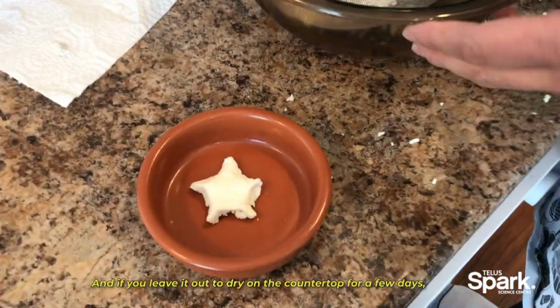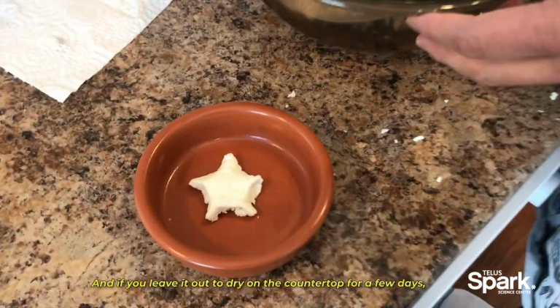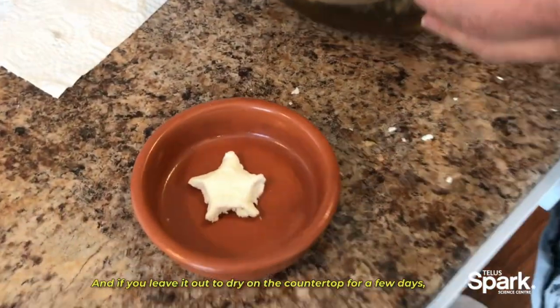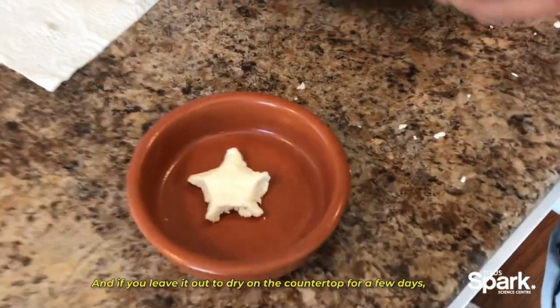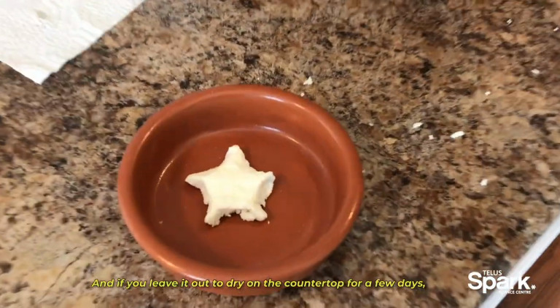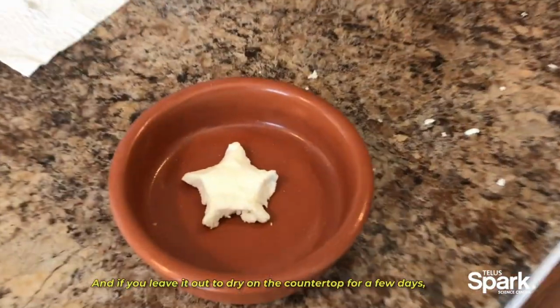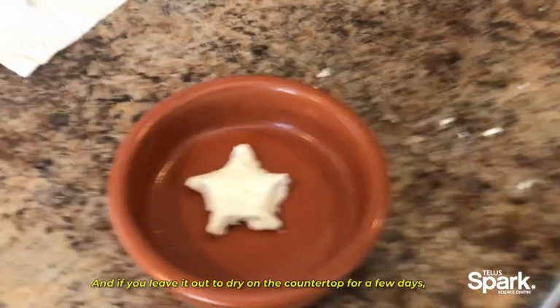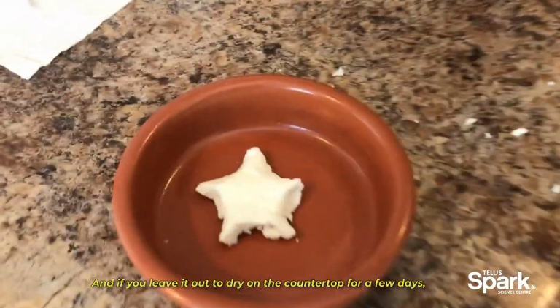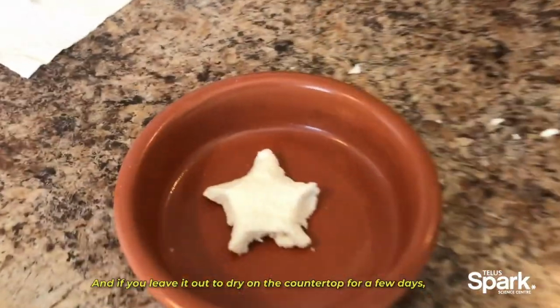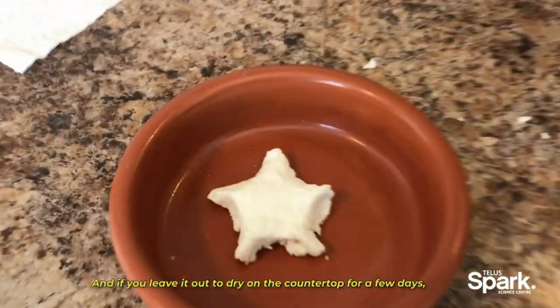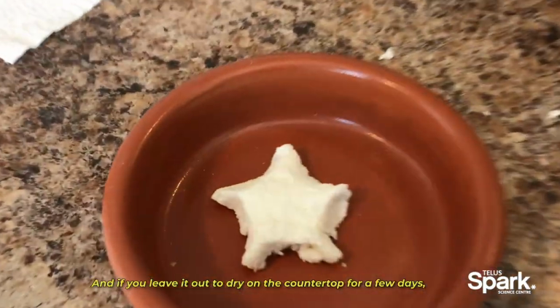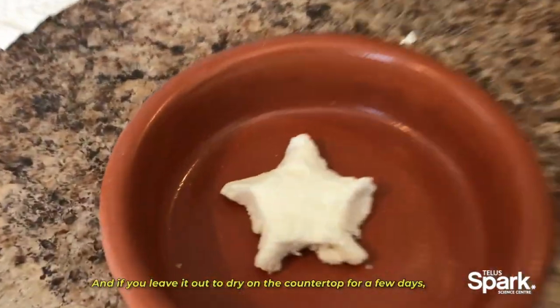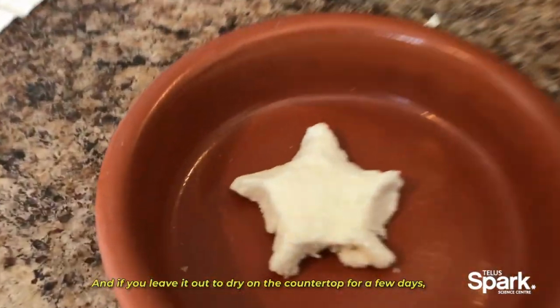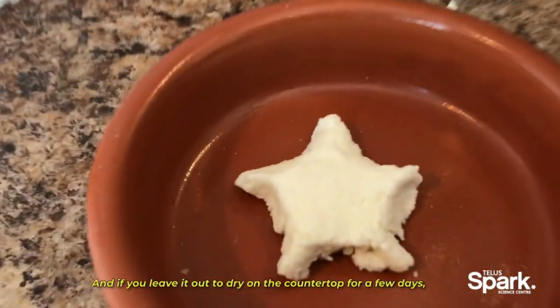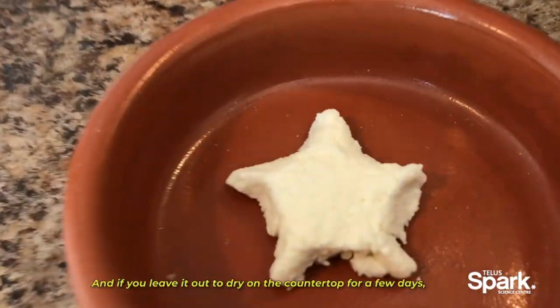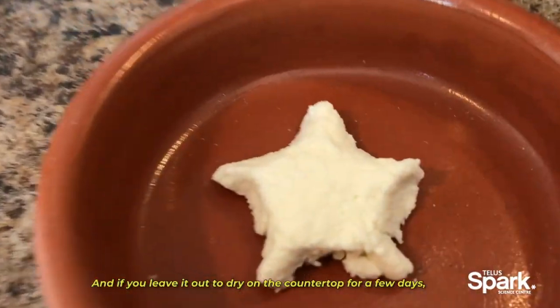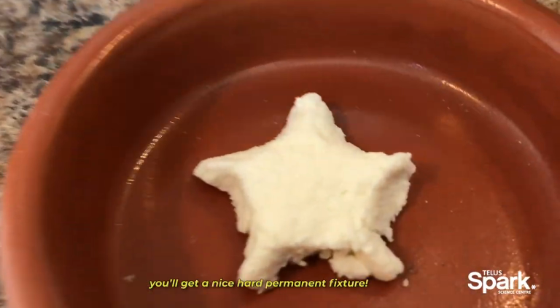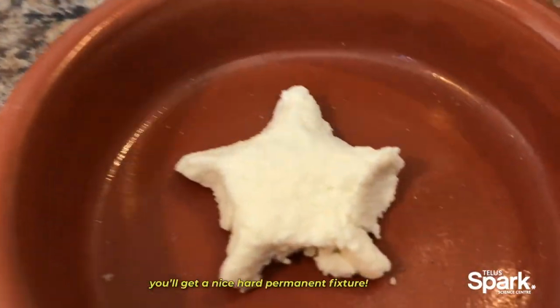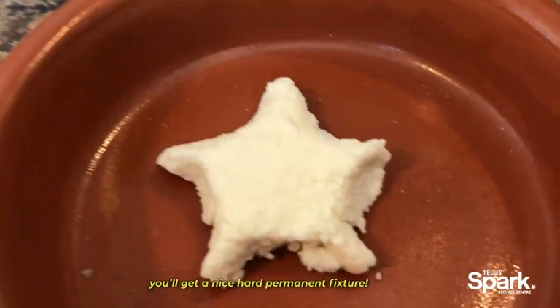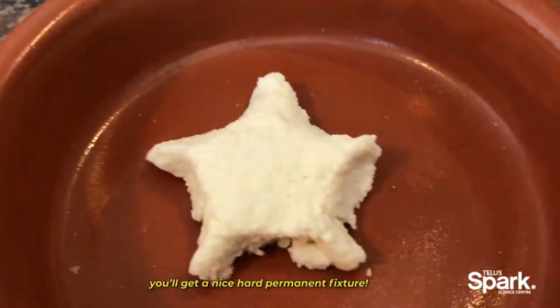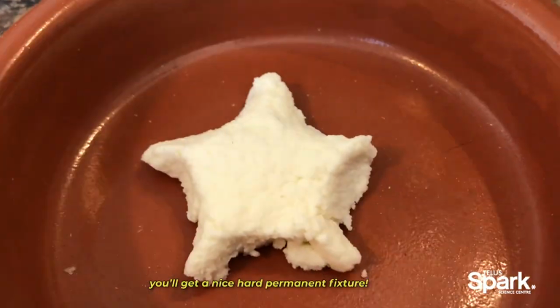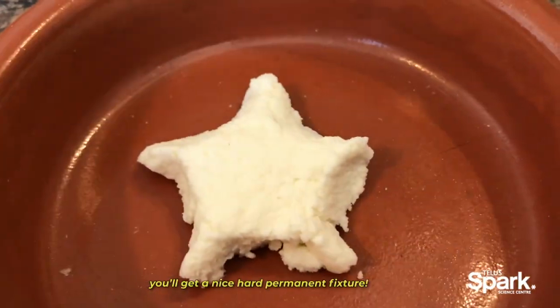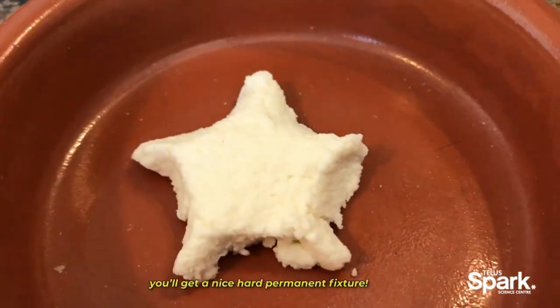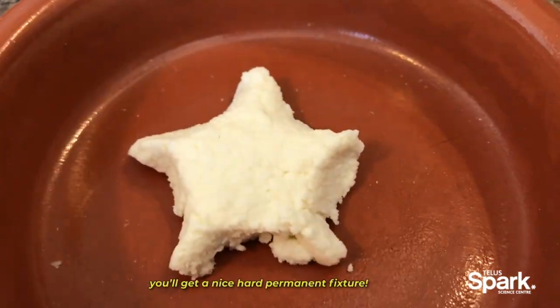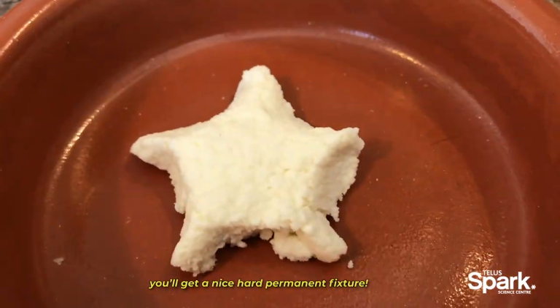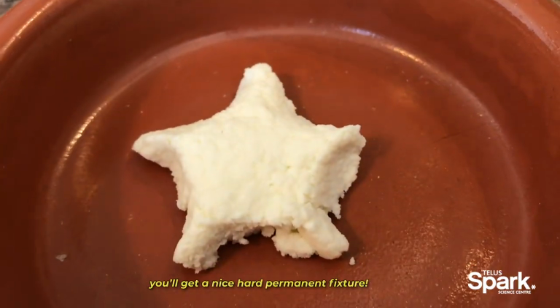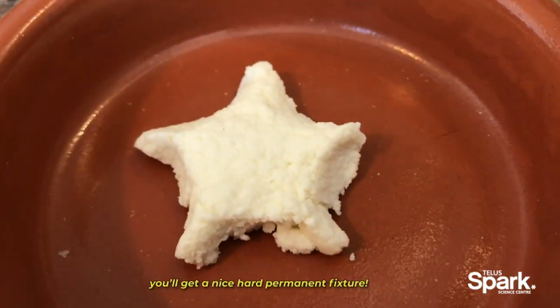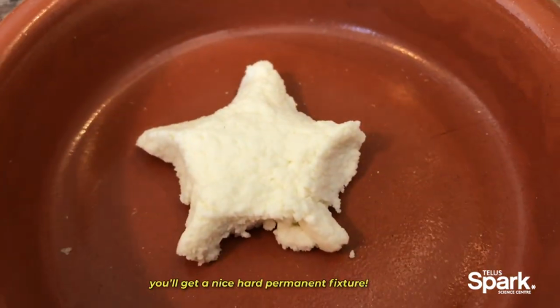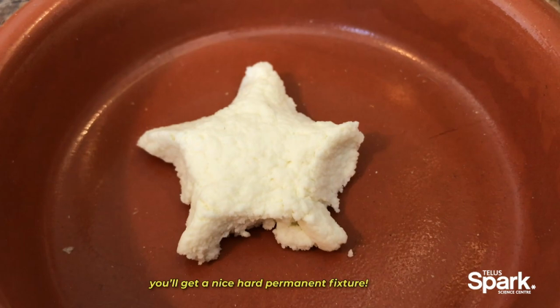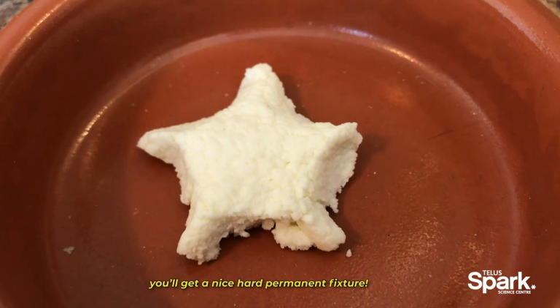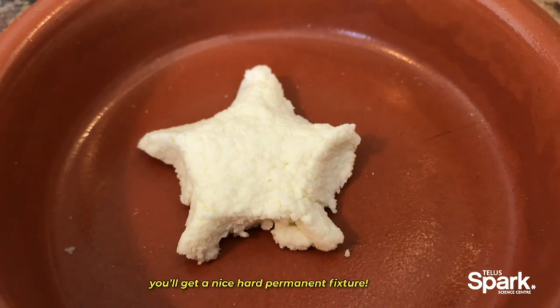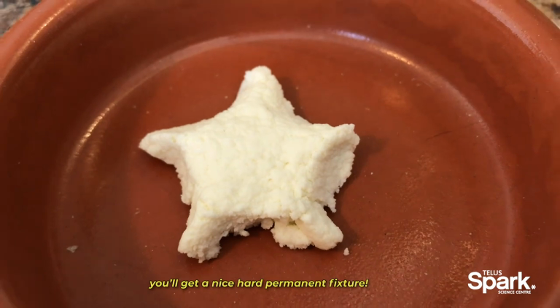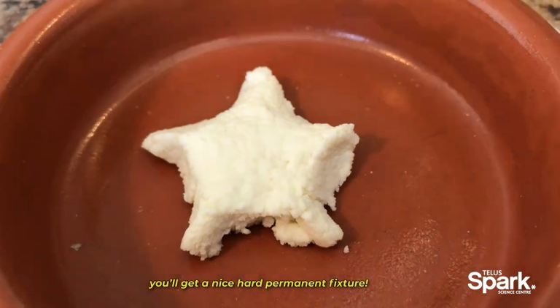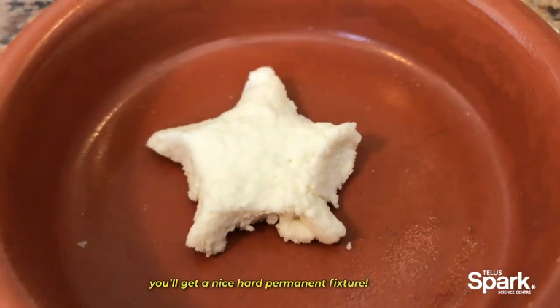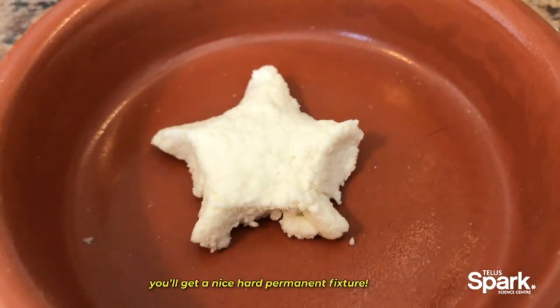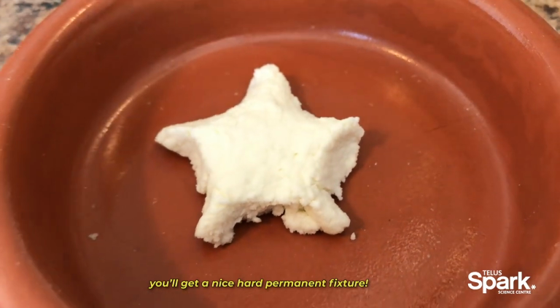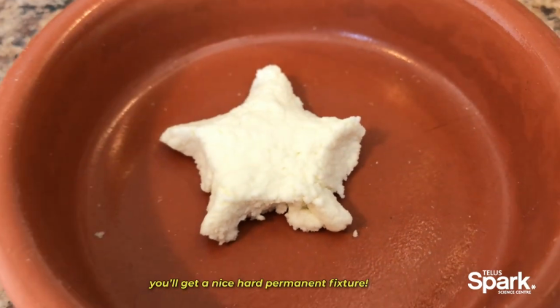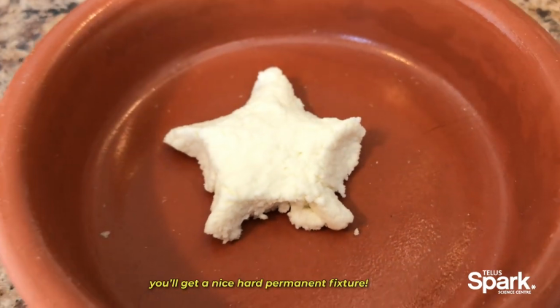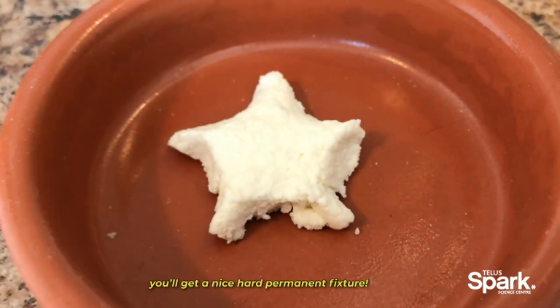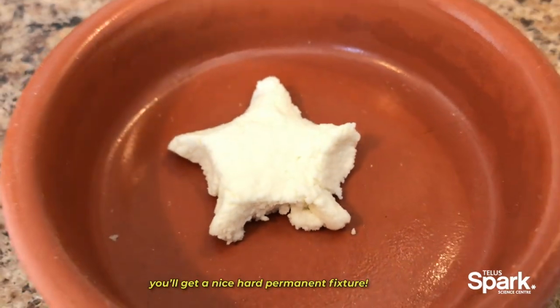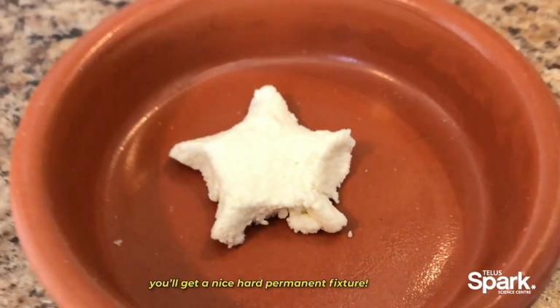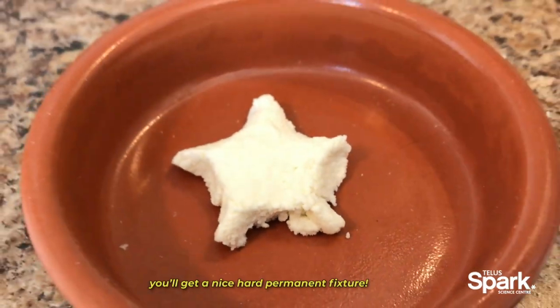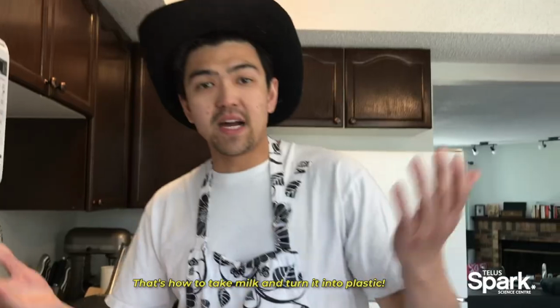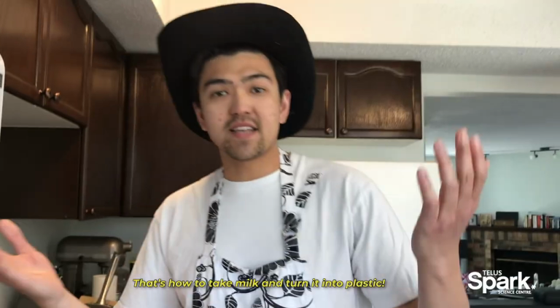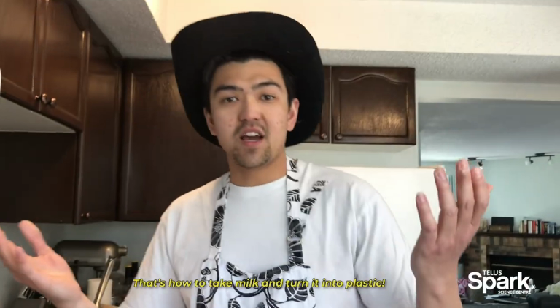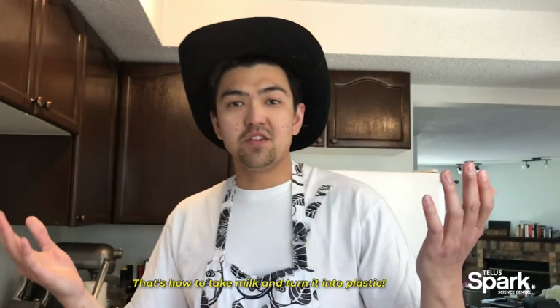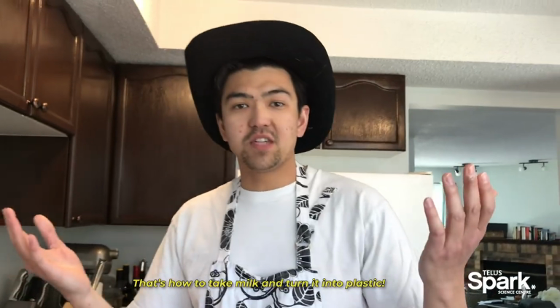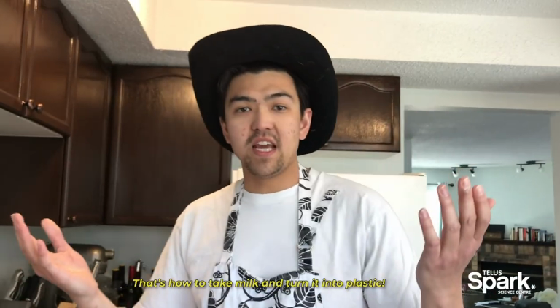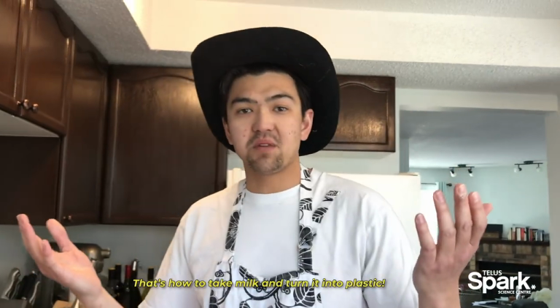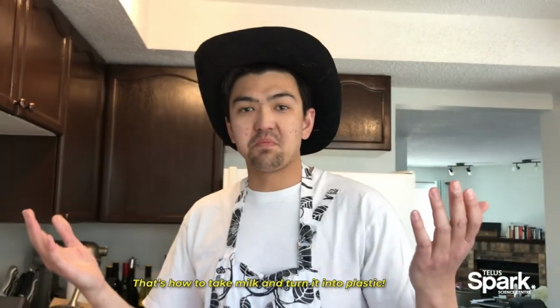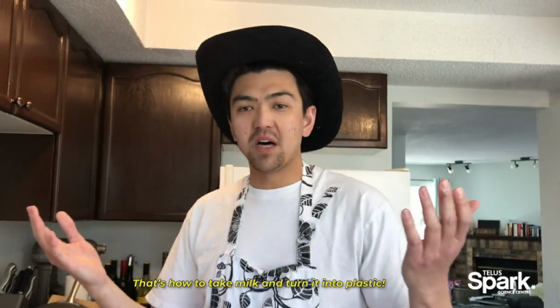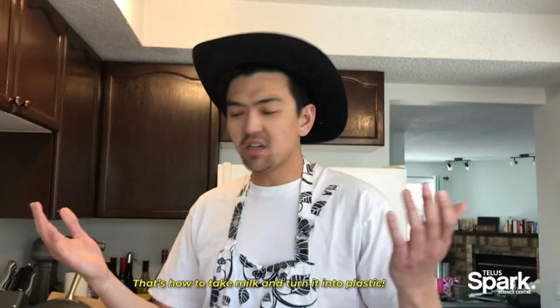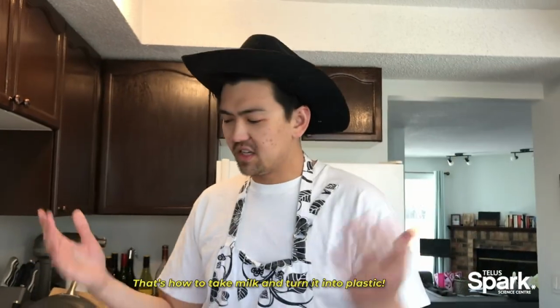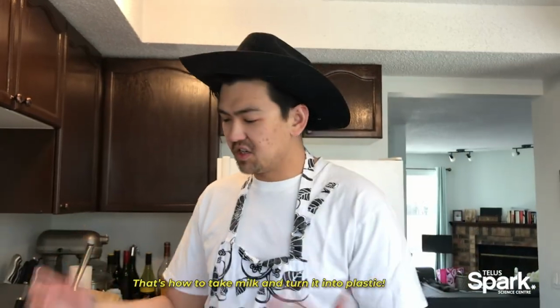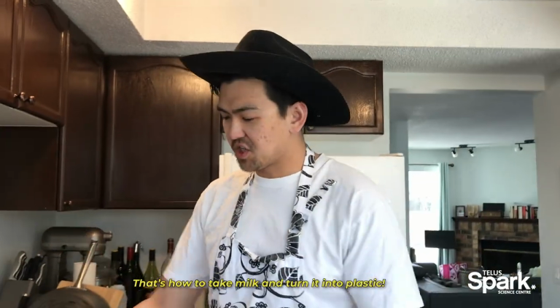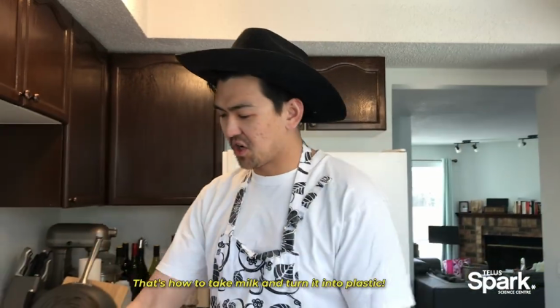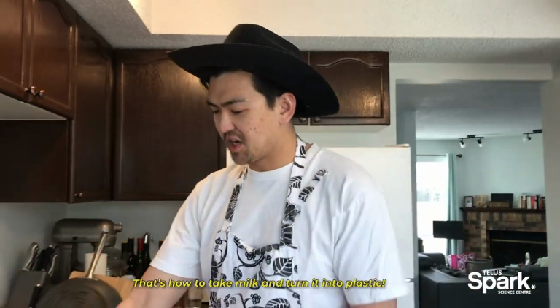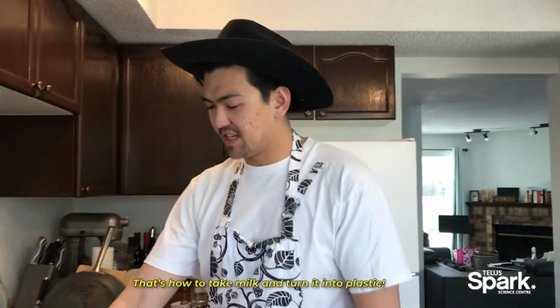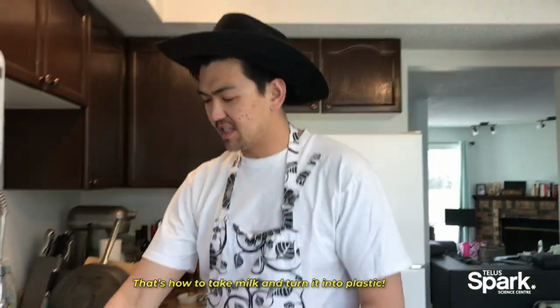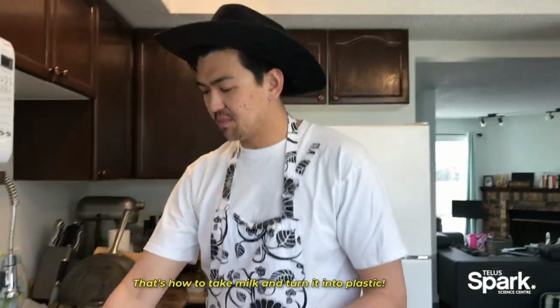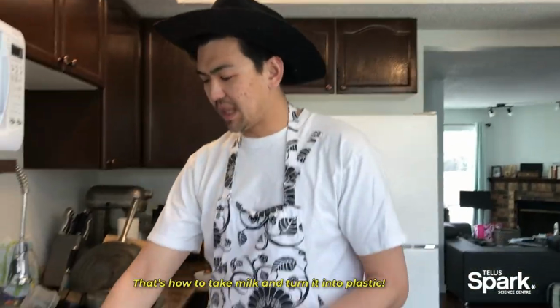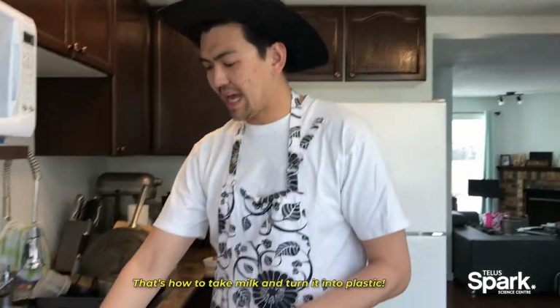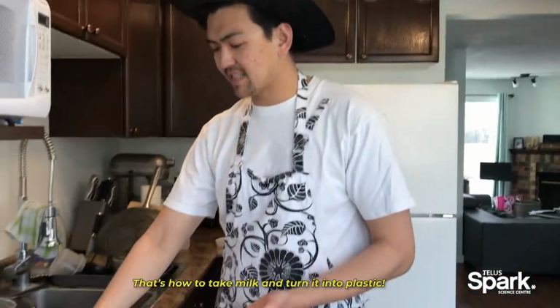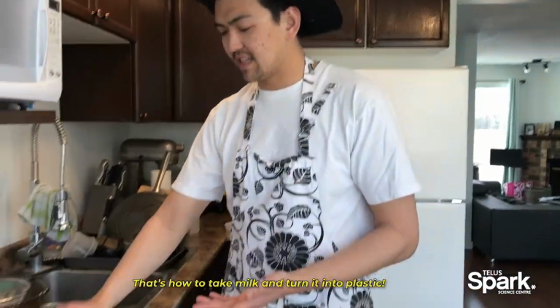If you just leave them out to dry on the countertop for a few days, you'll get a nice hard permanent fixture. That's how you take milk and turn it into plastic.